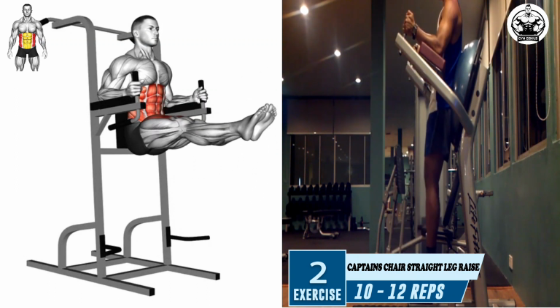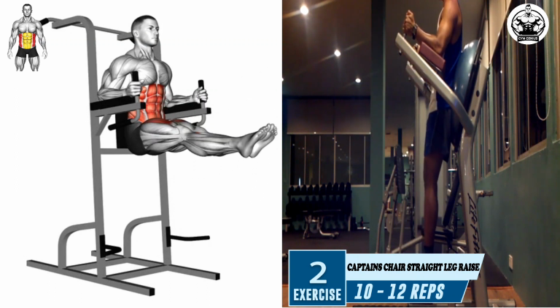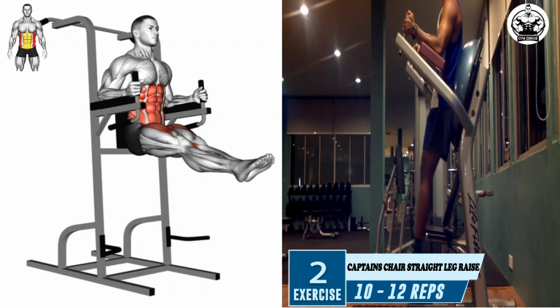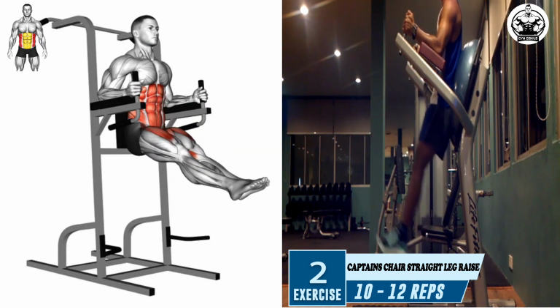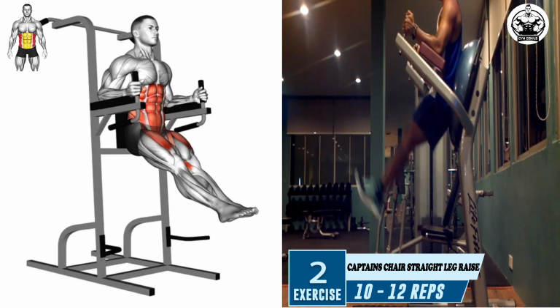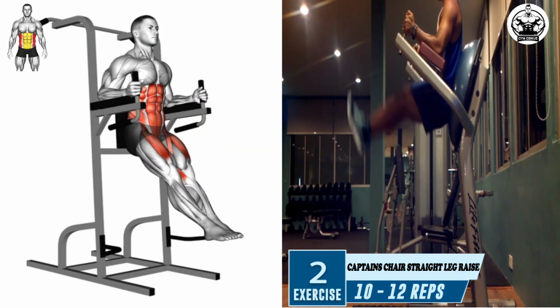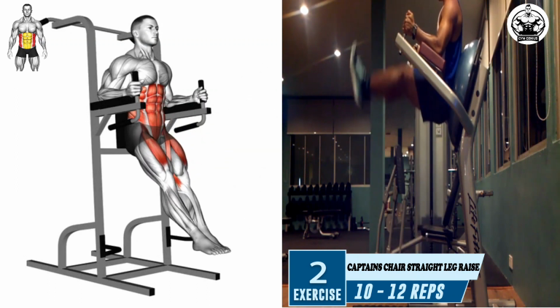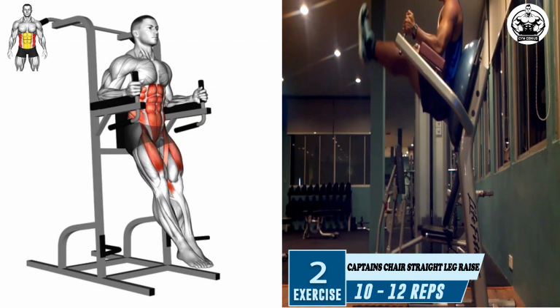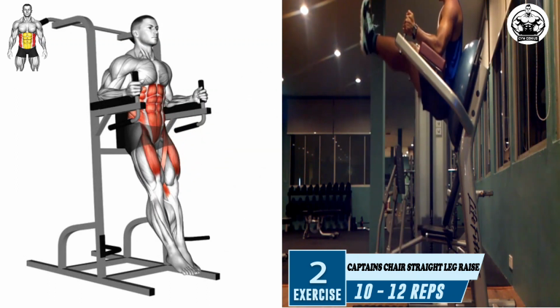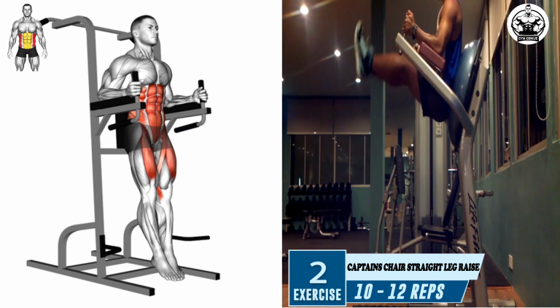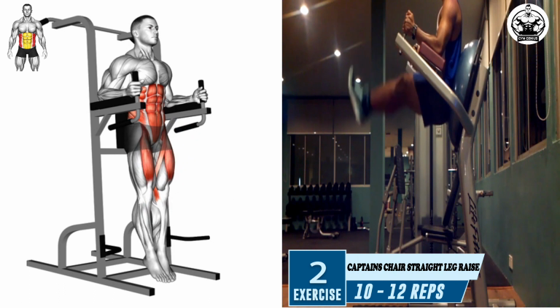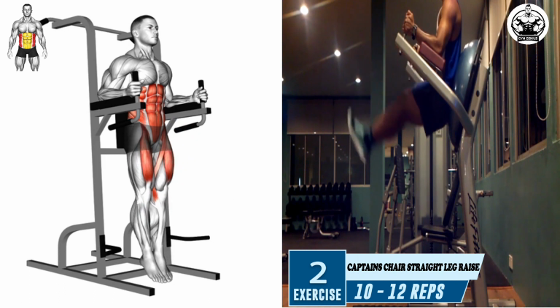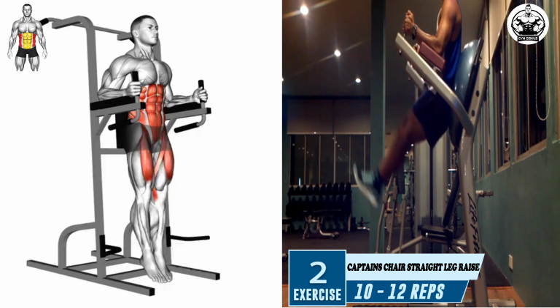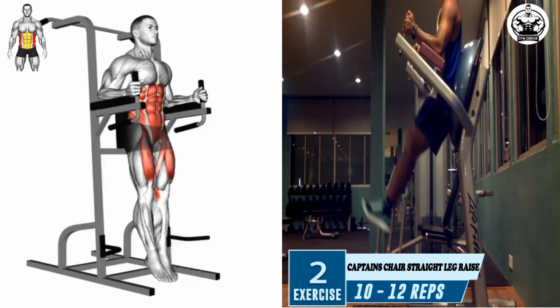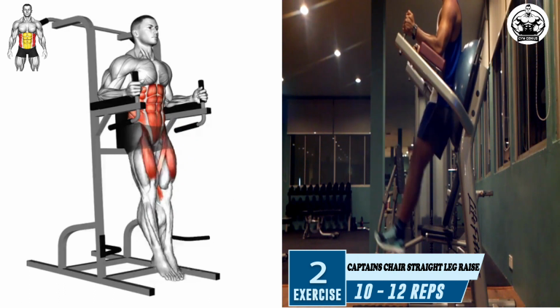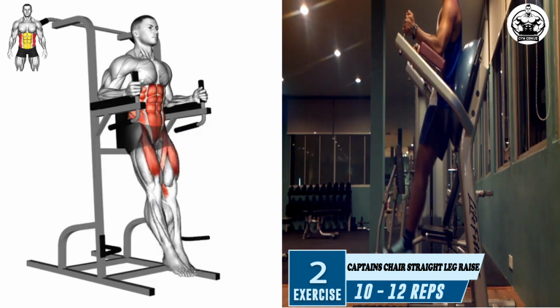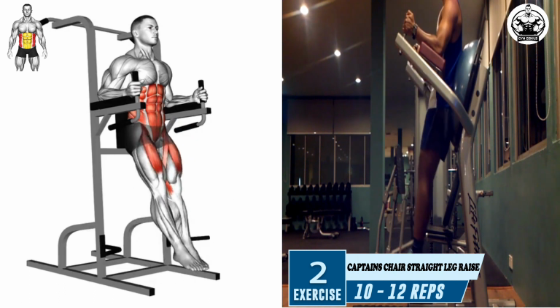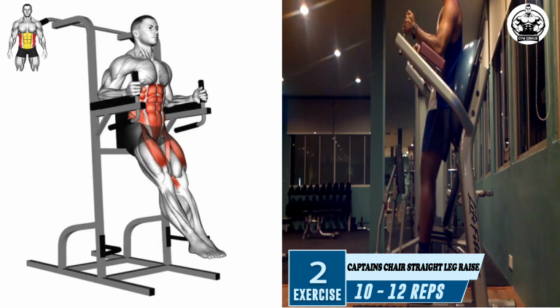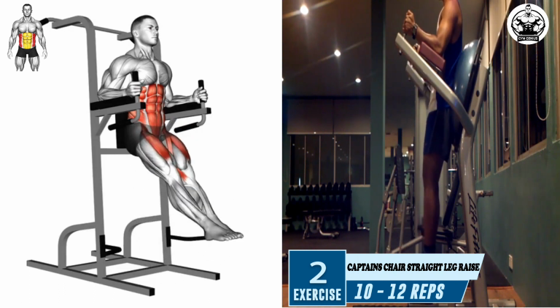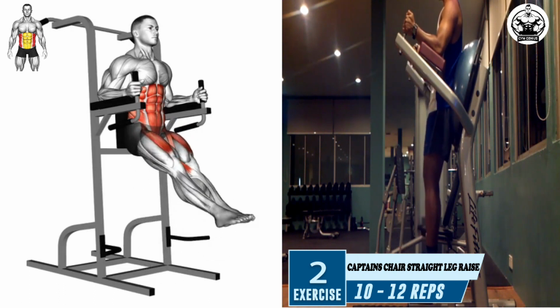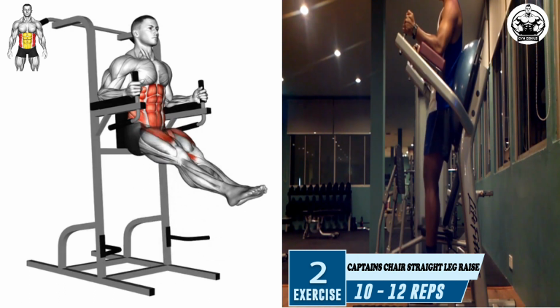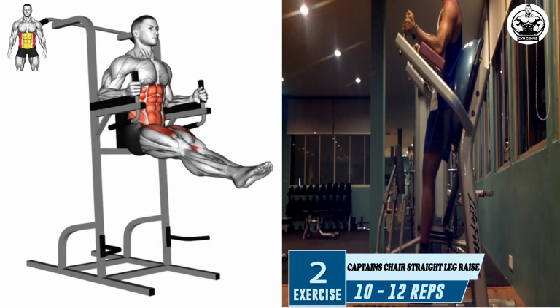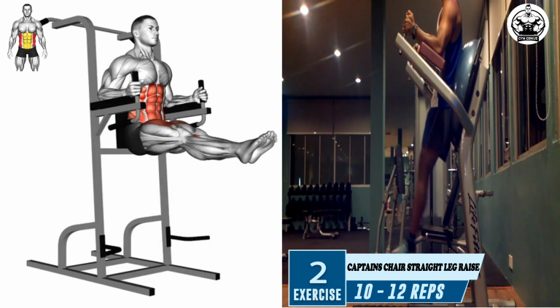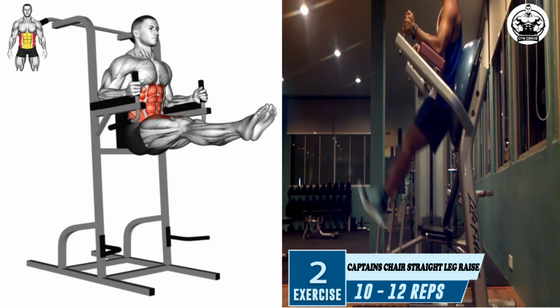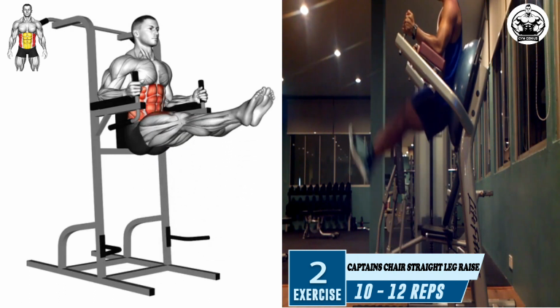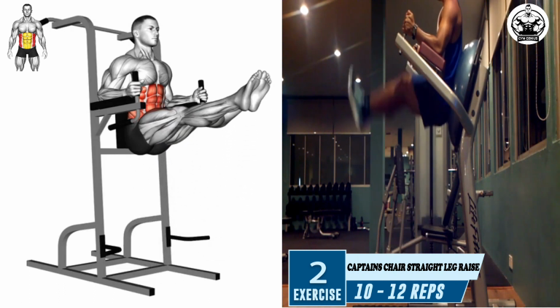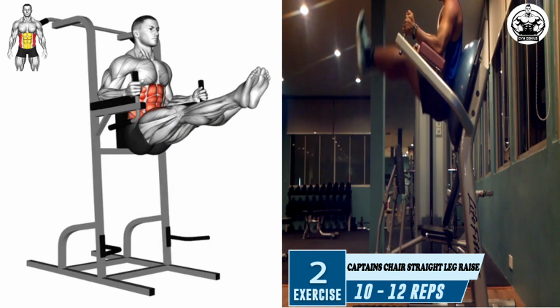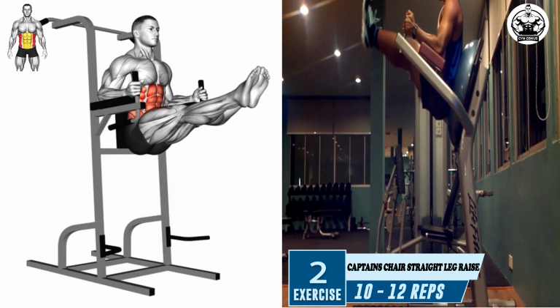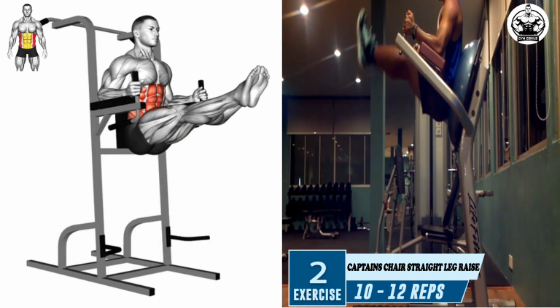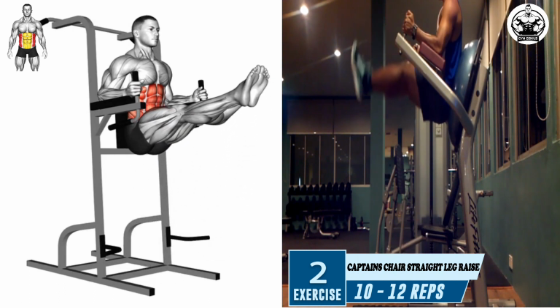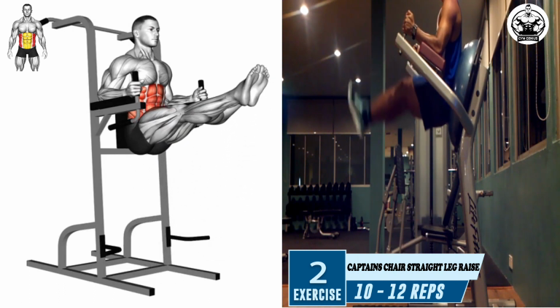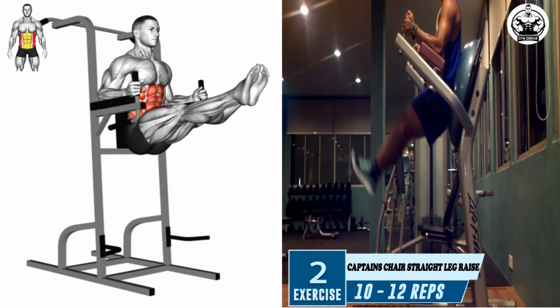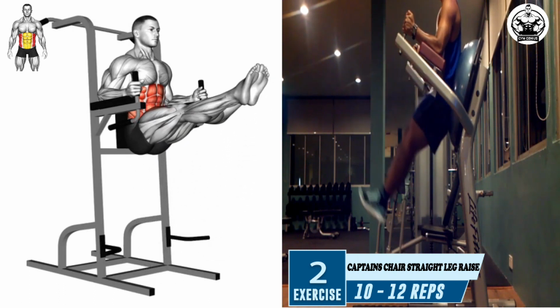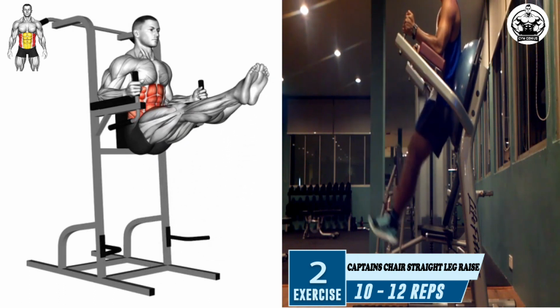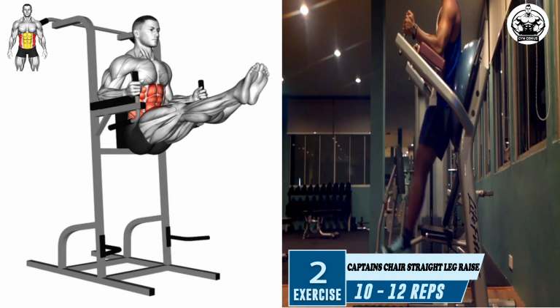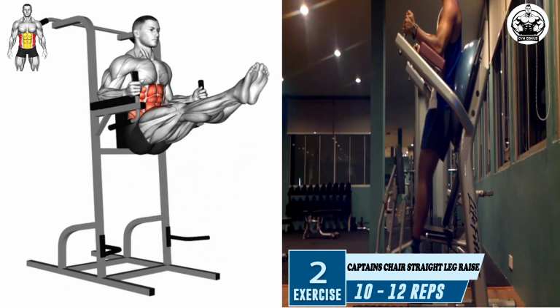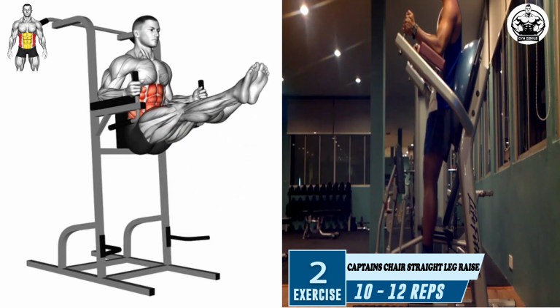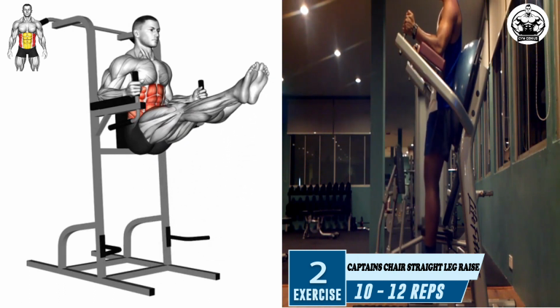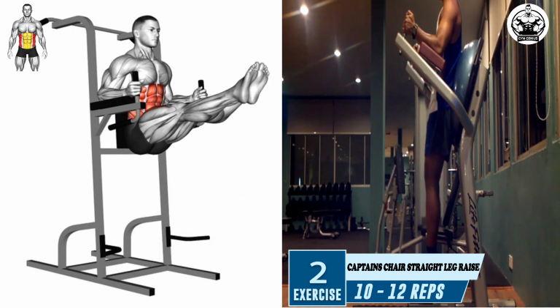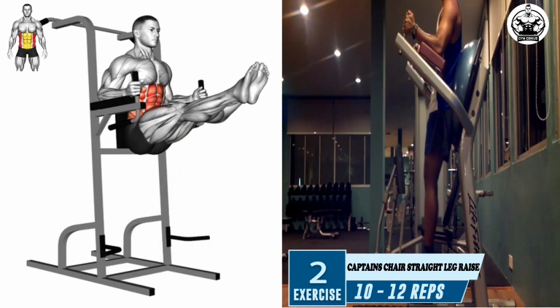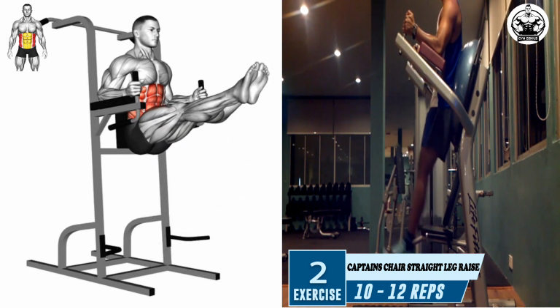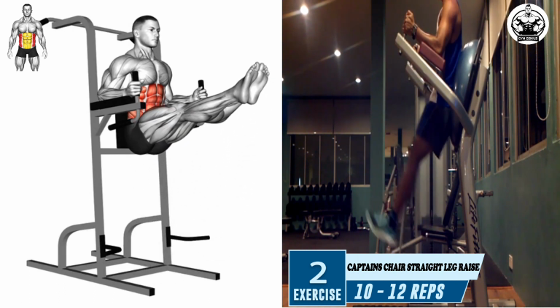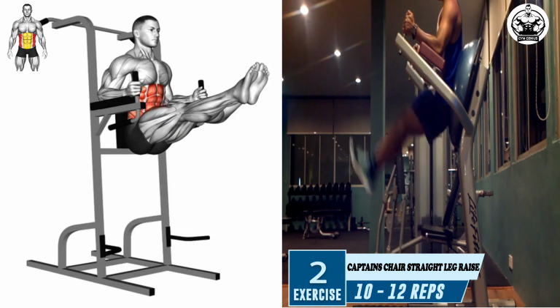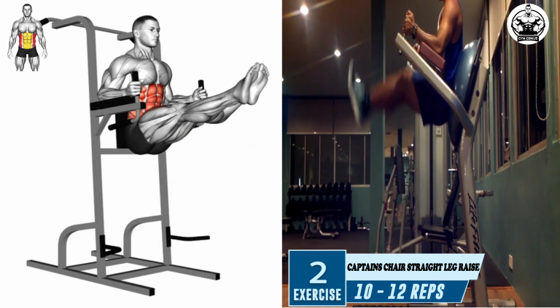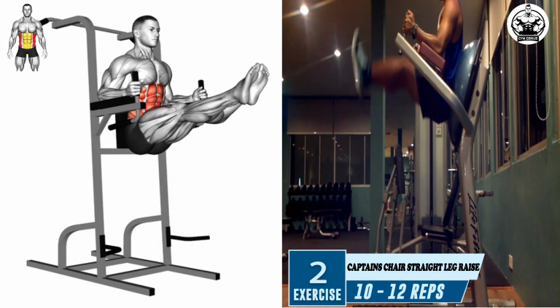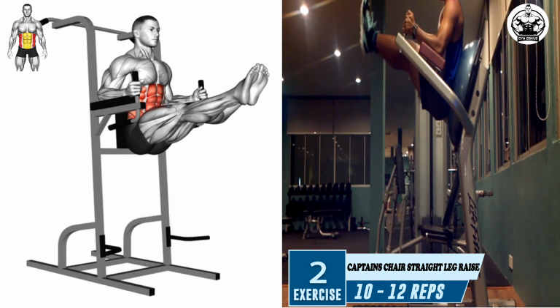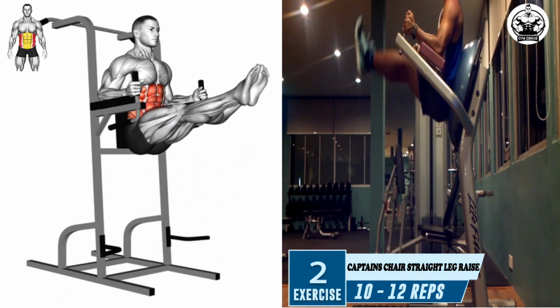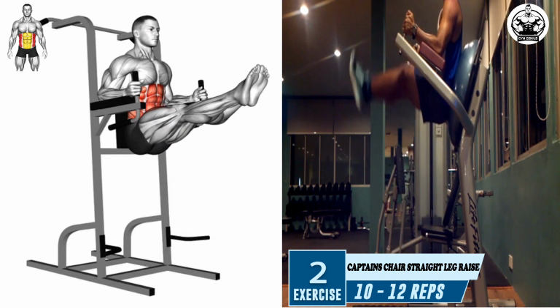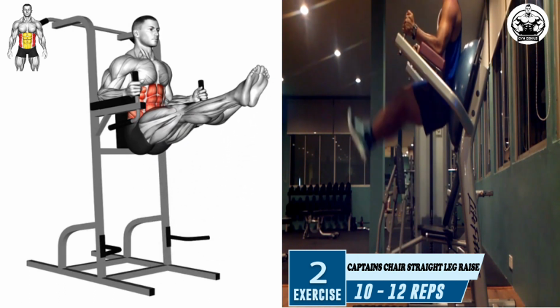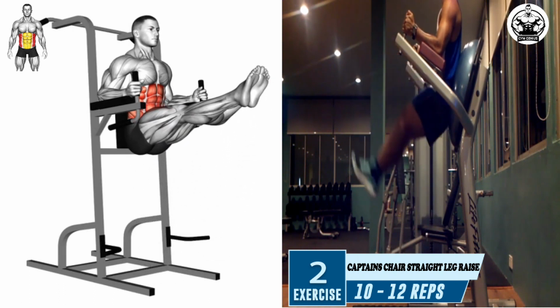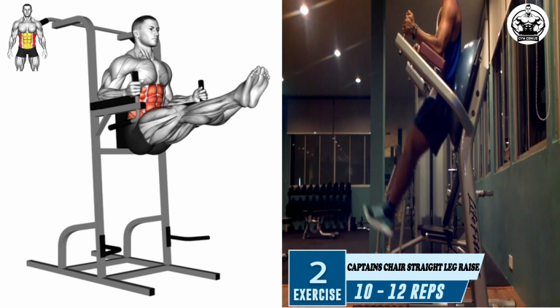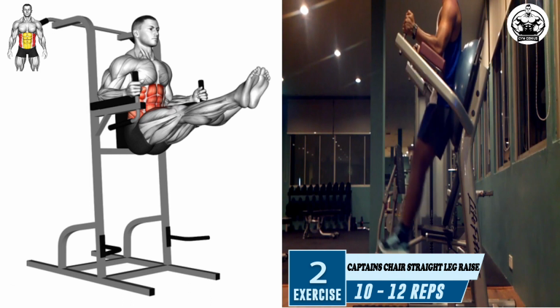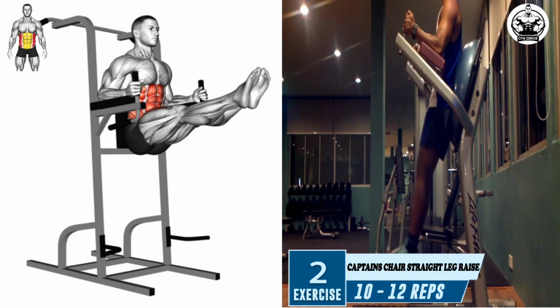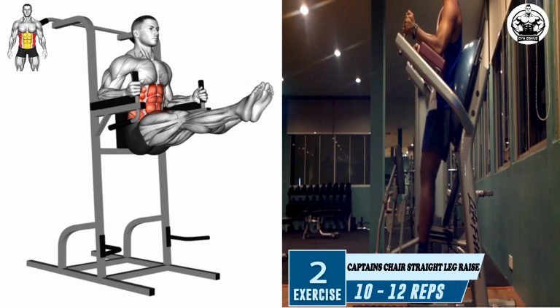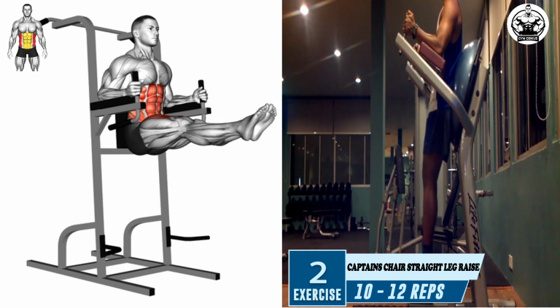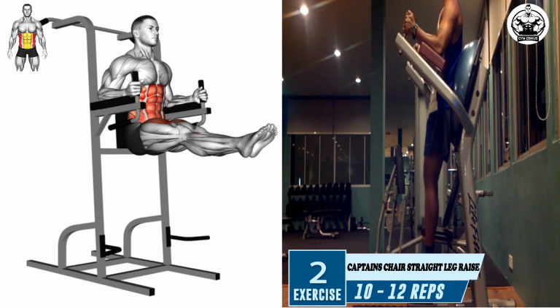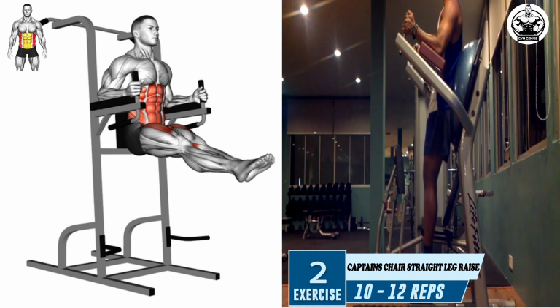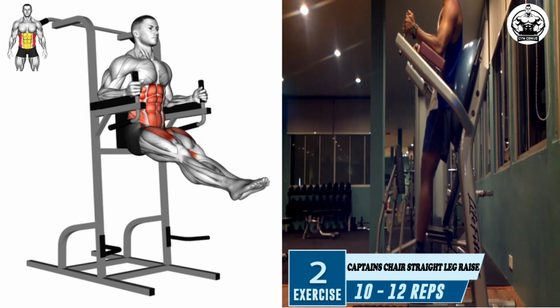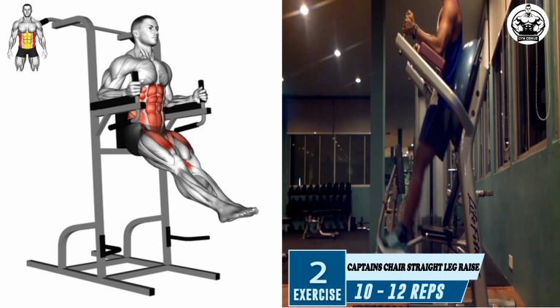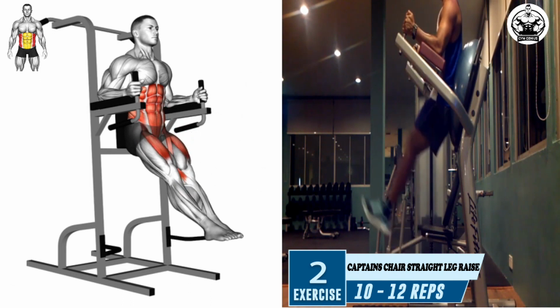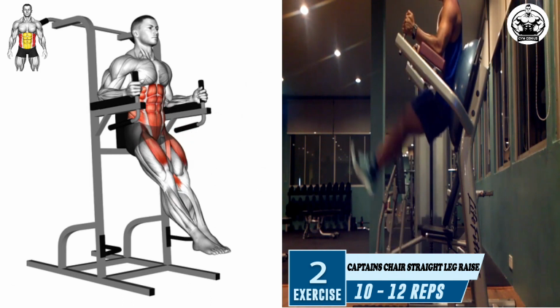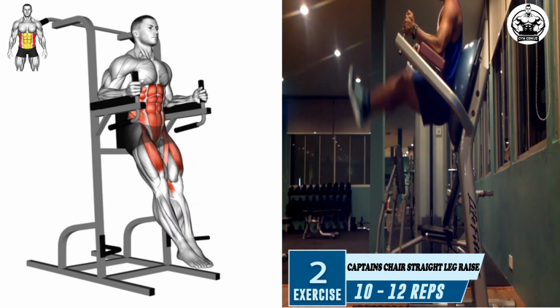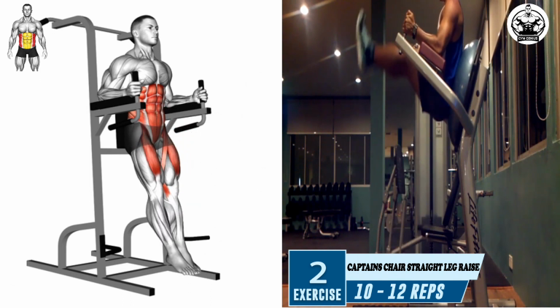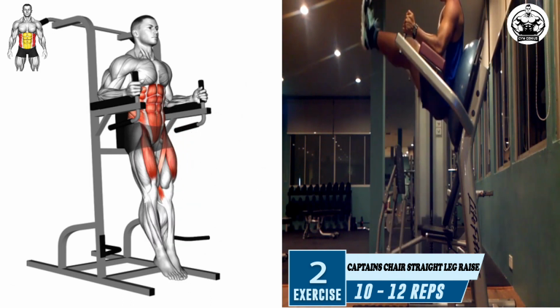Slowly lower your legs back to the hanging position as you inhale, ensuring to maintain control and not let your legs swing or use momentum.